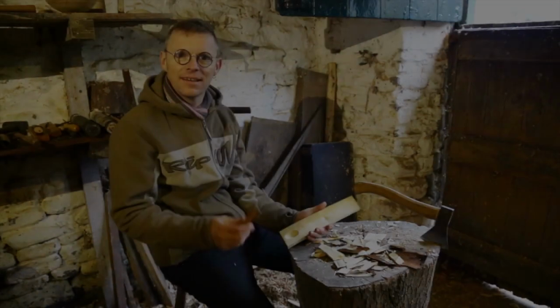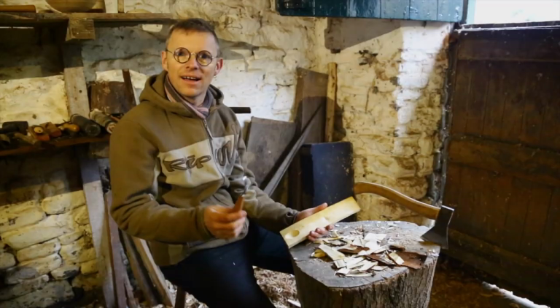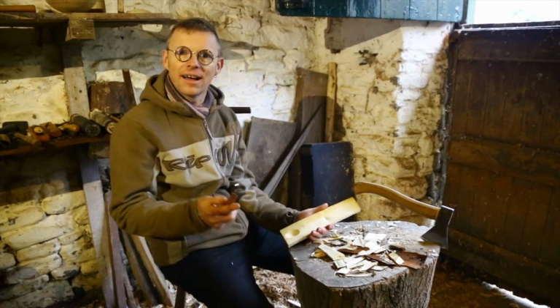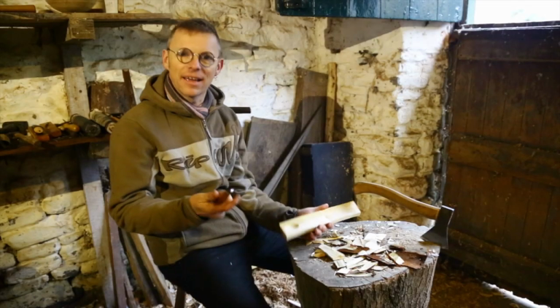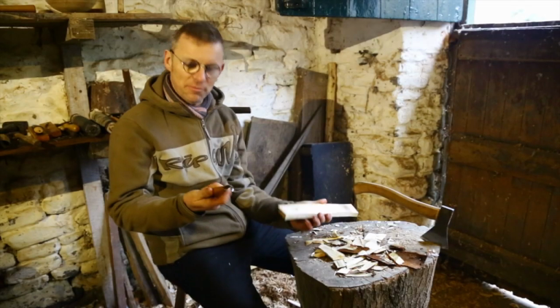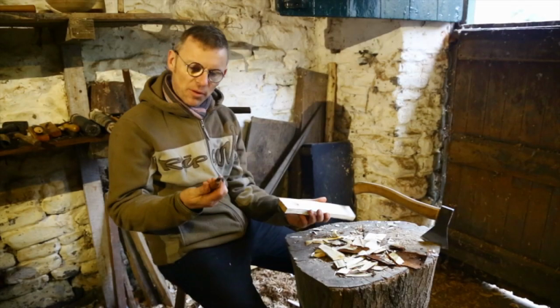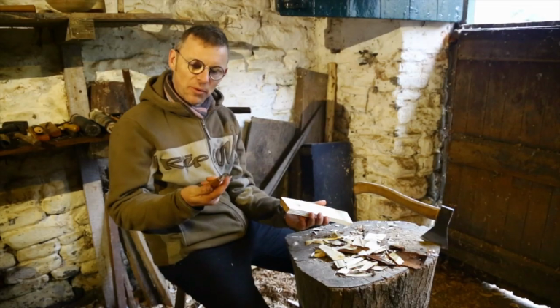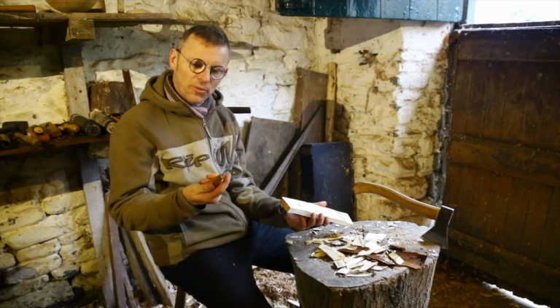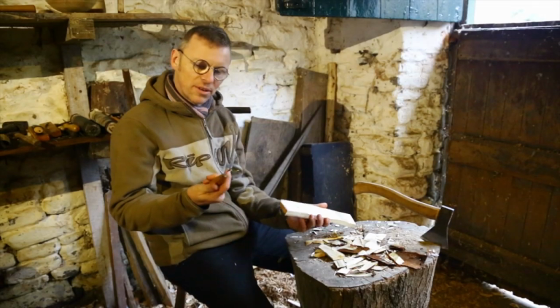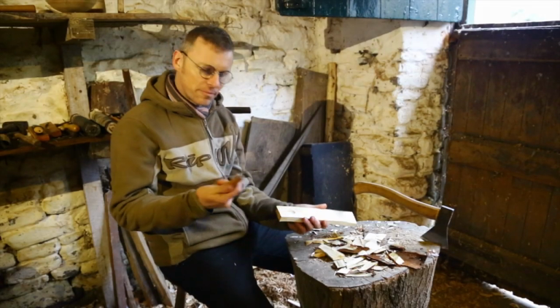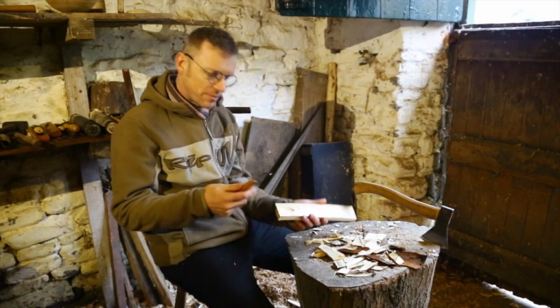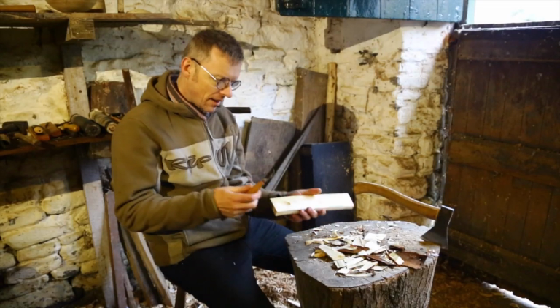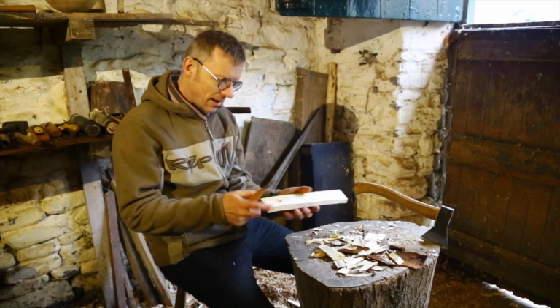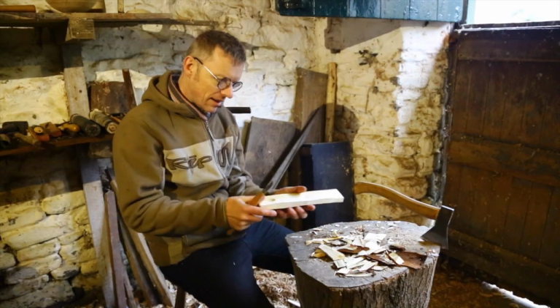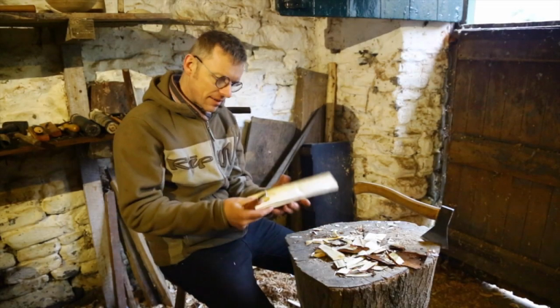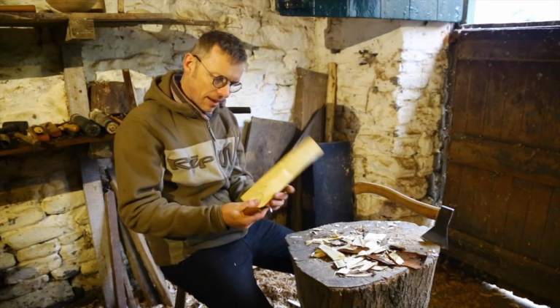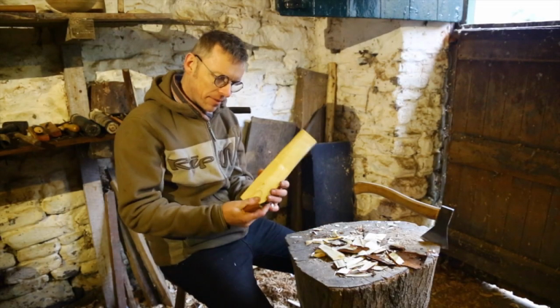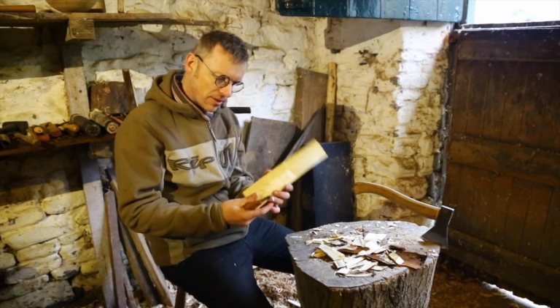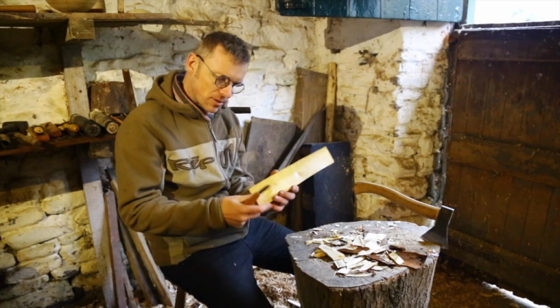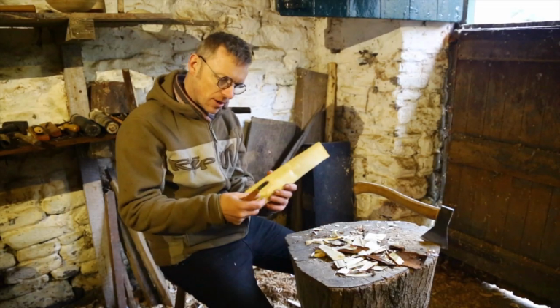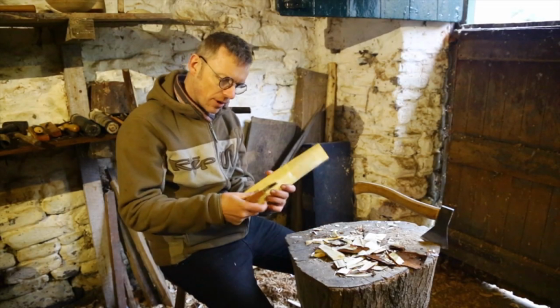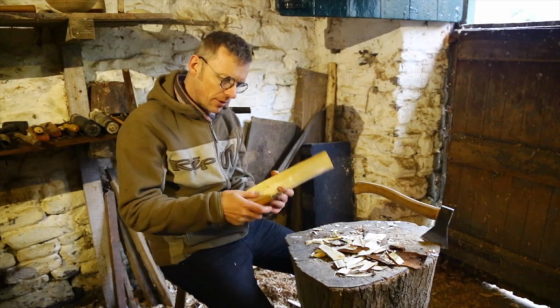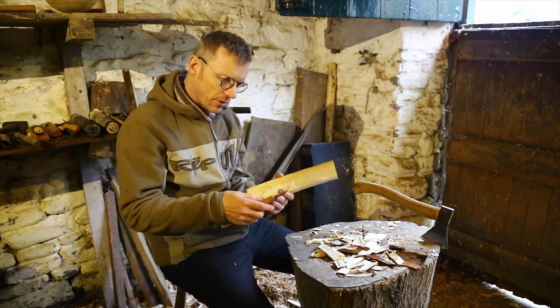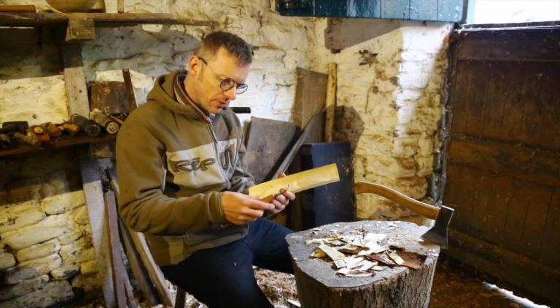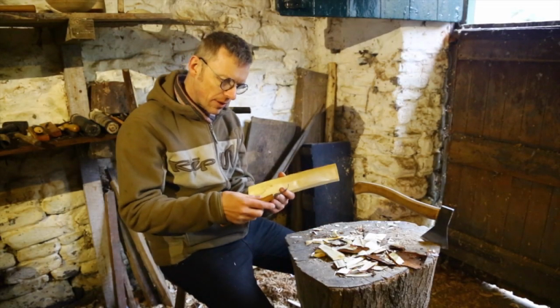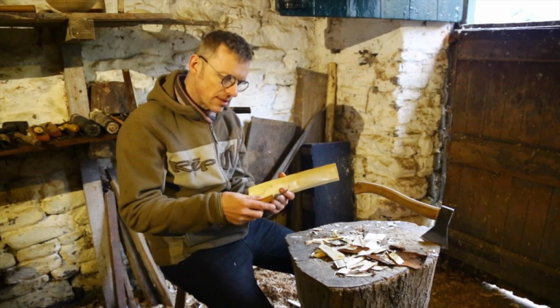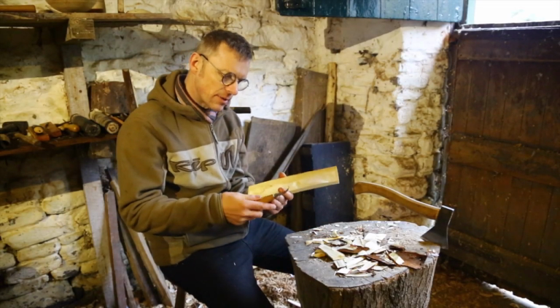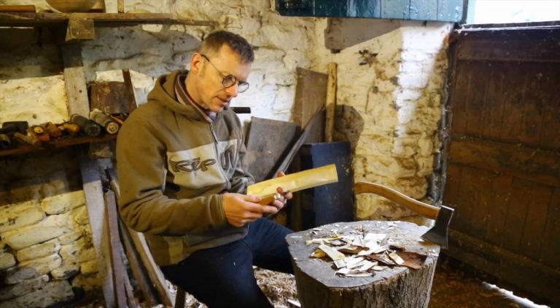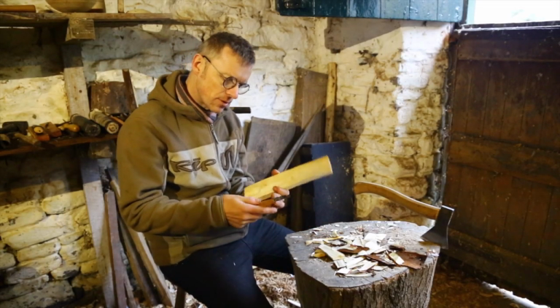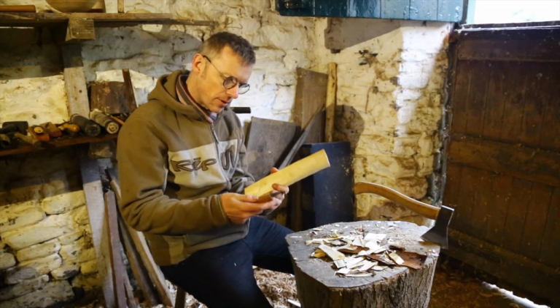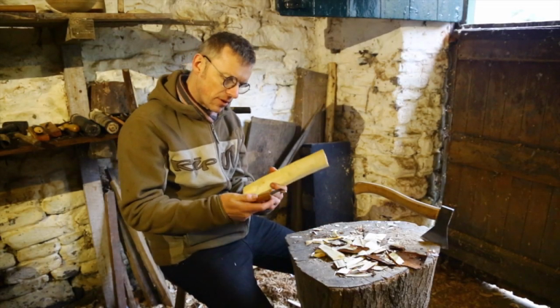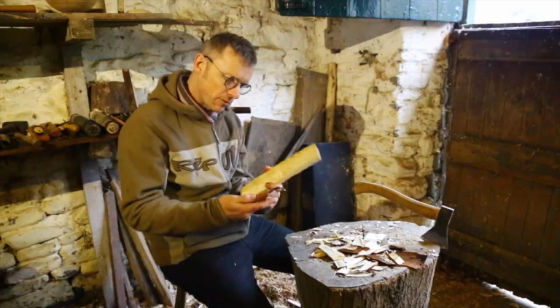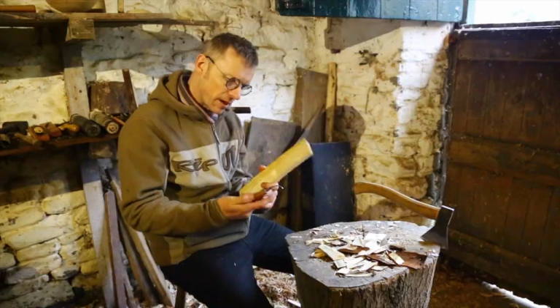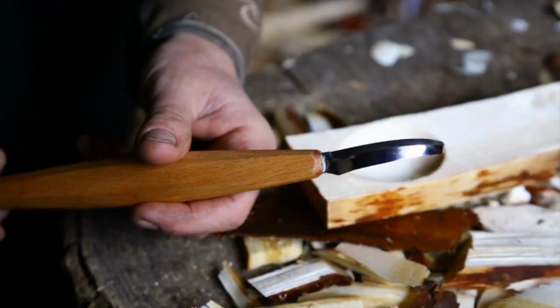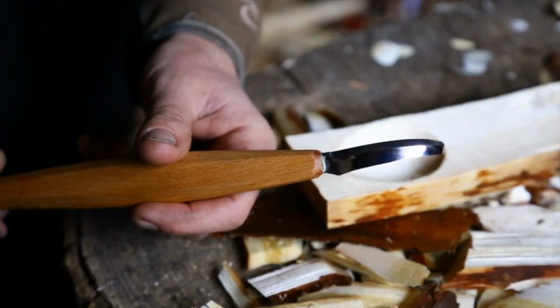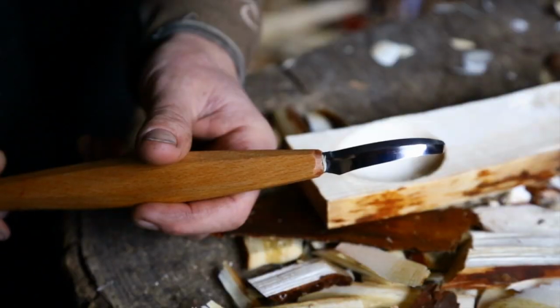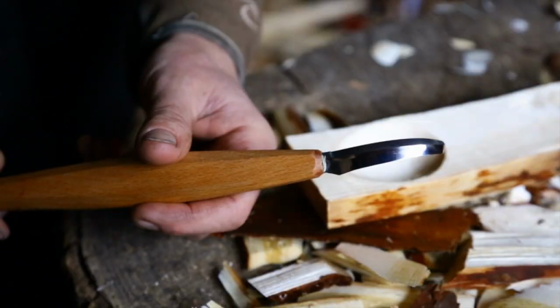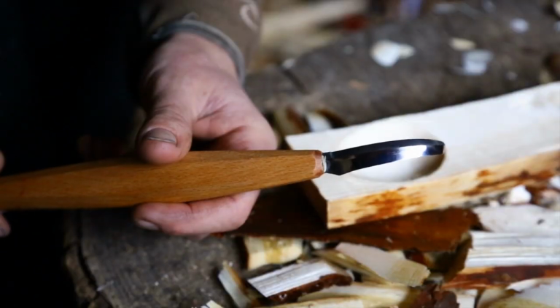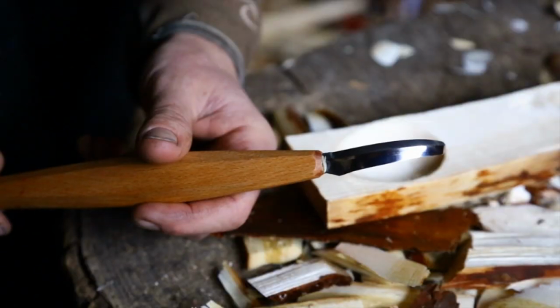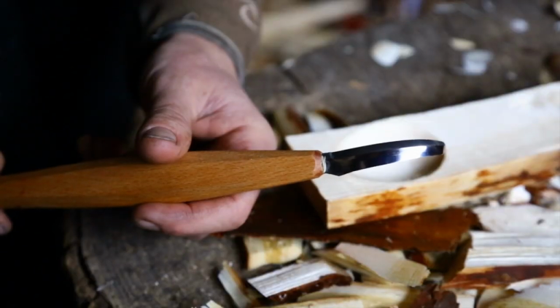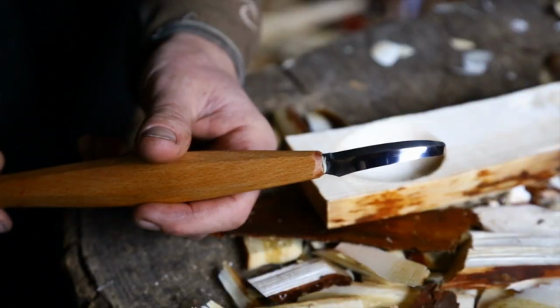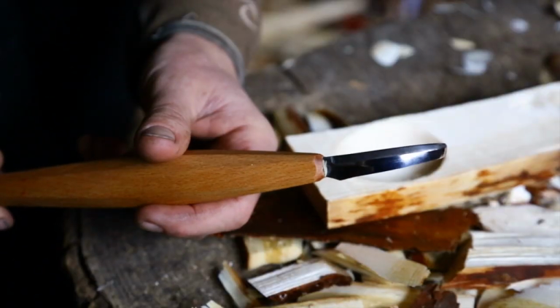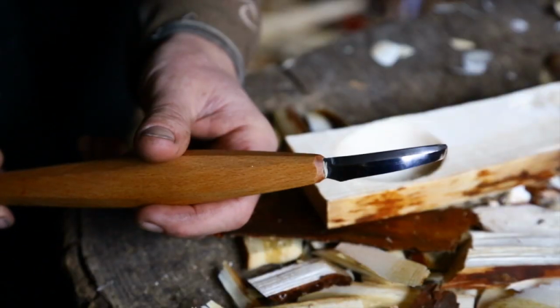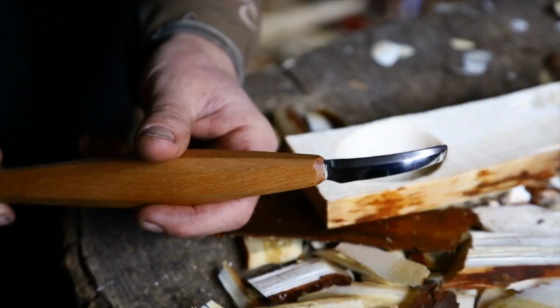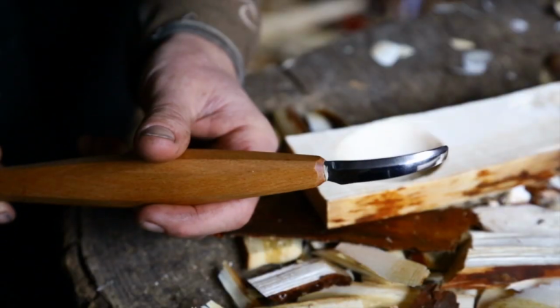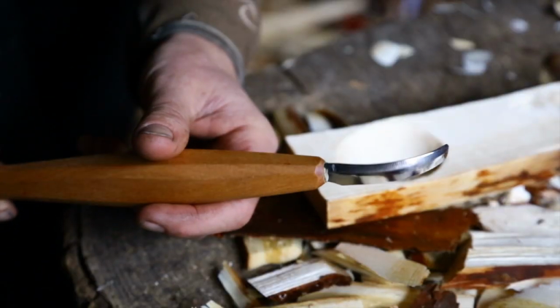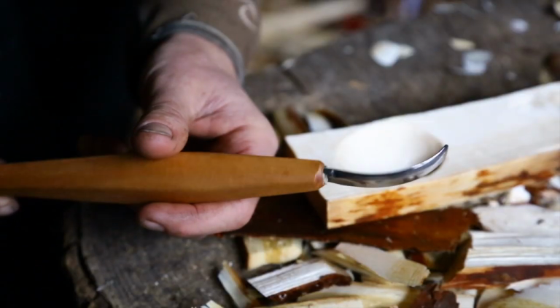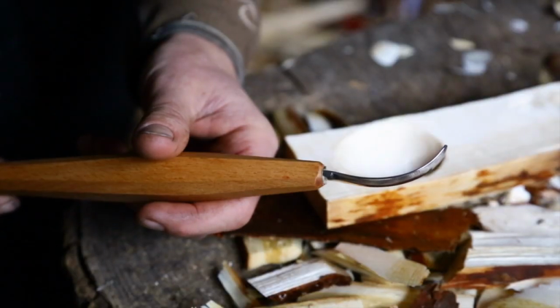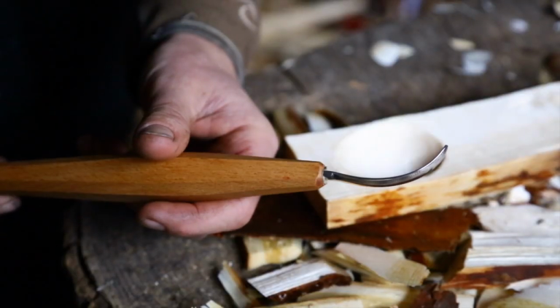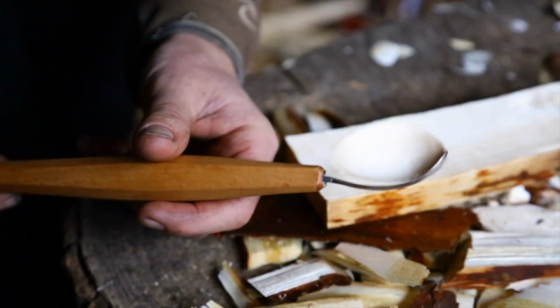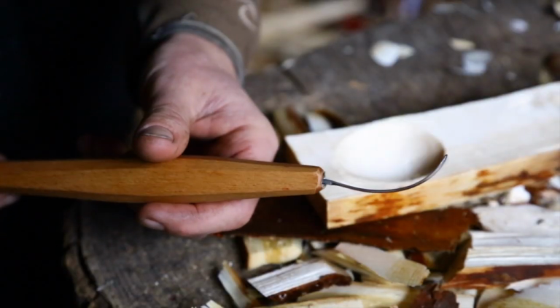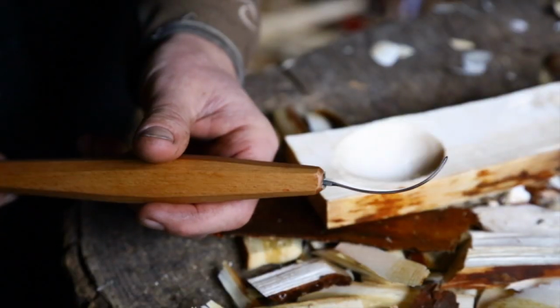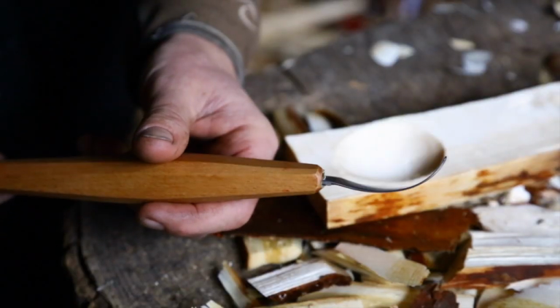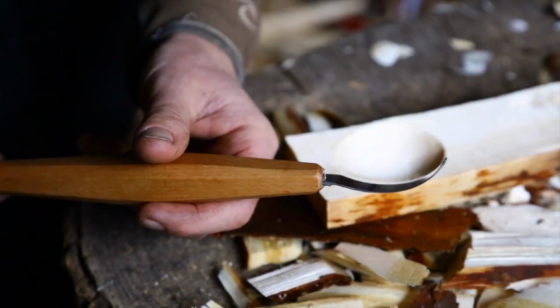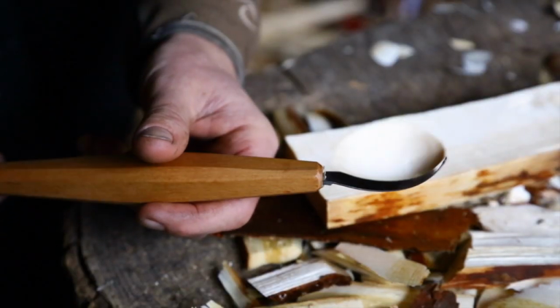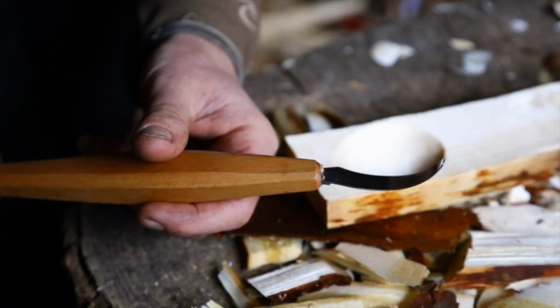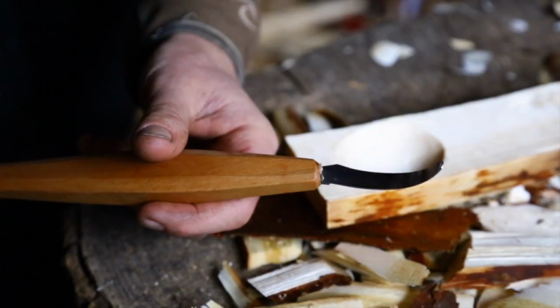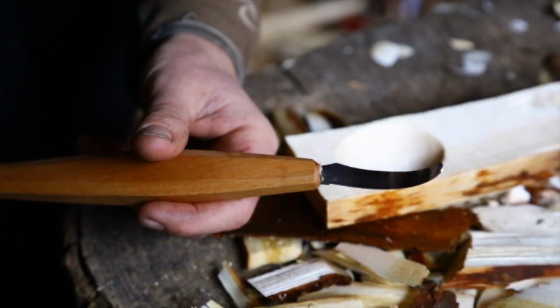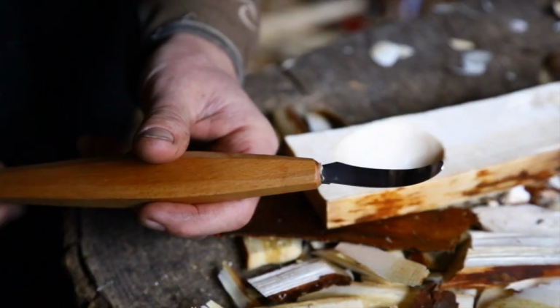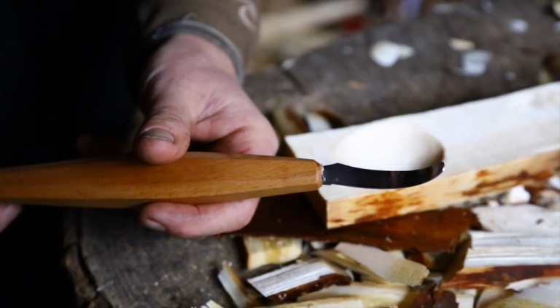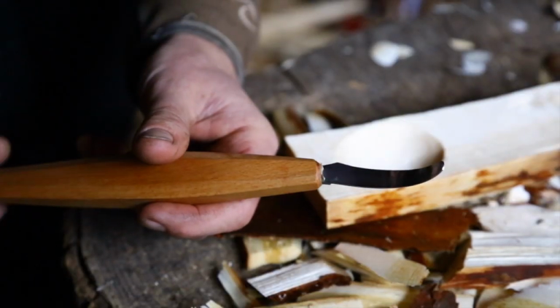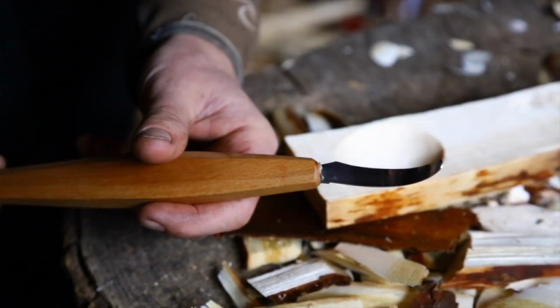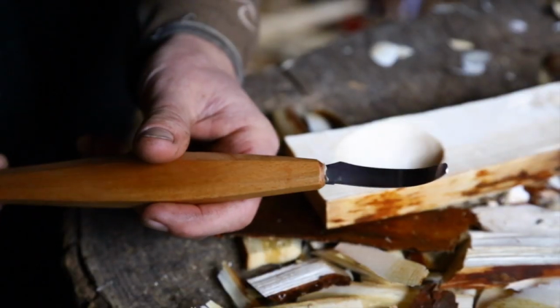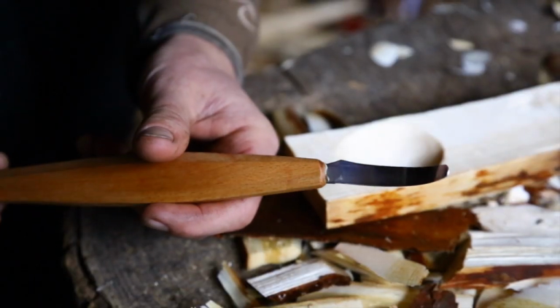Hi, I'm Robin Wood and I'm going to show you this, which is one of my open curved spoon knives and how it works.